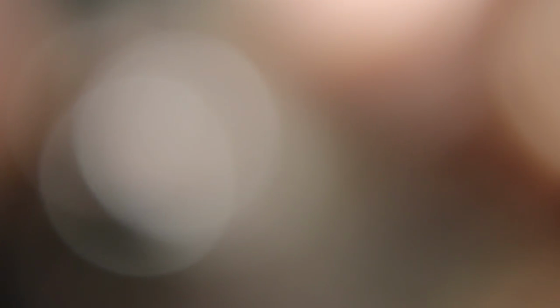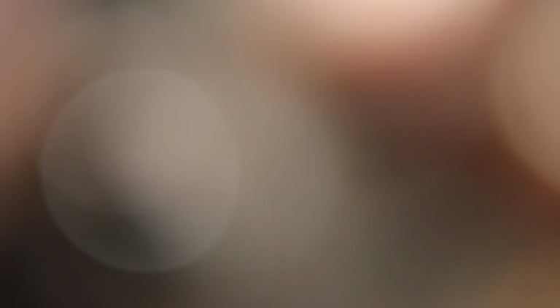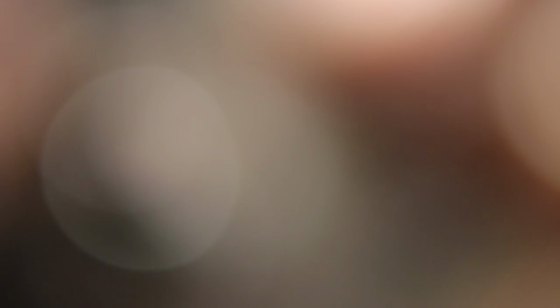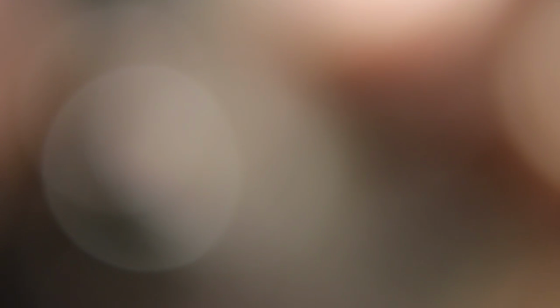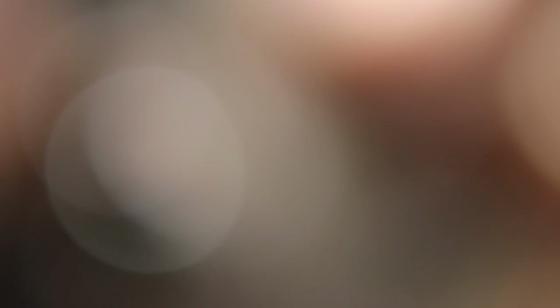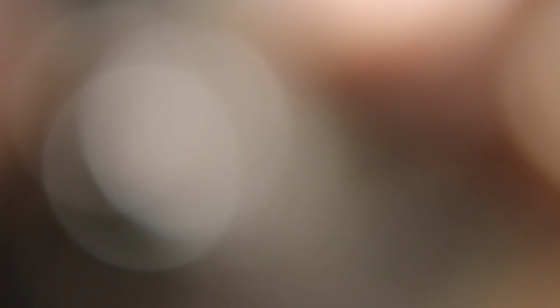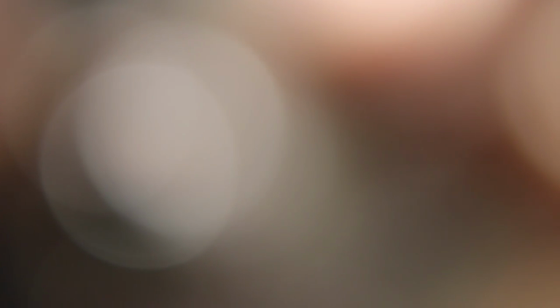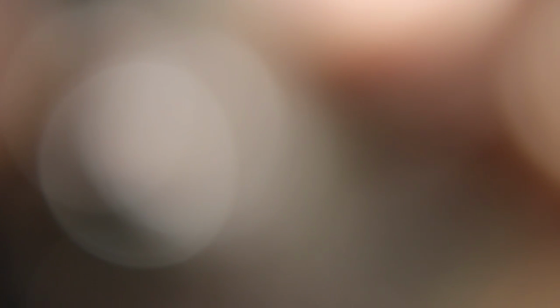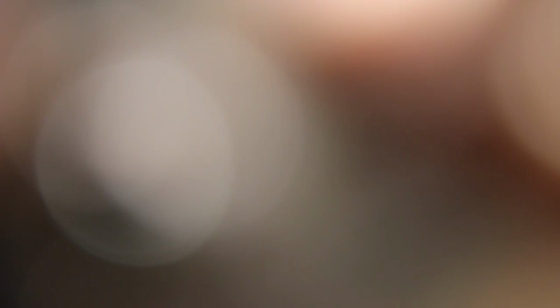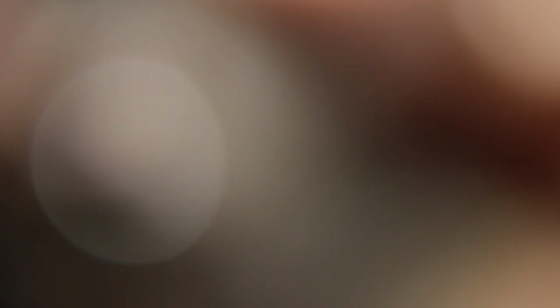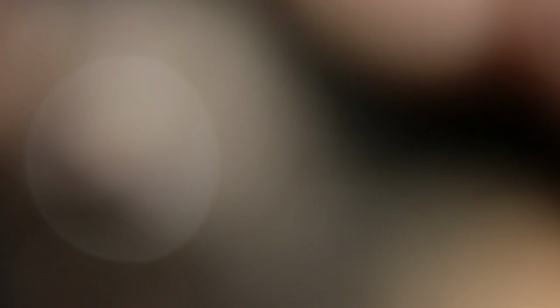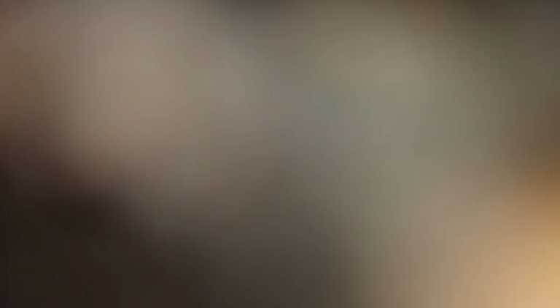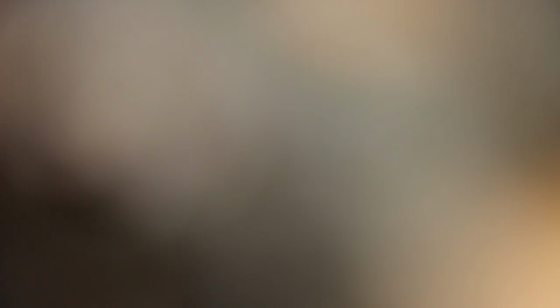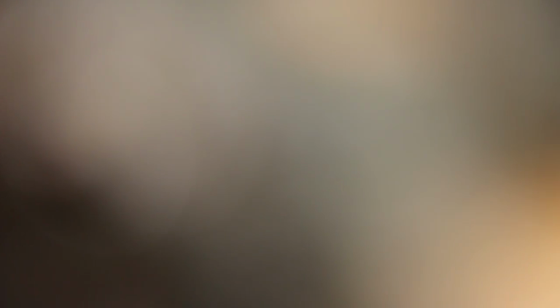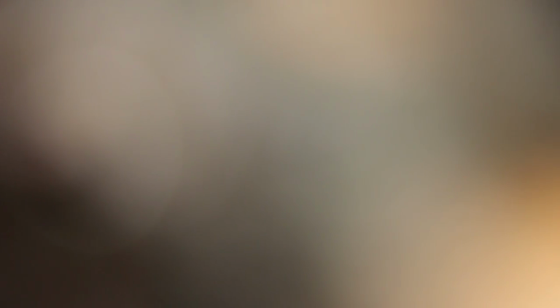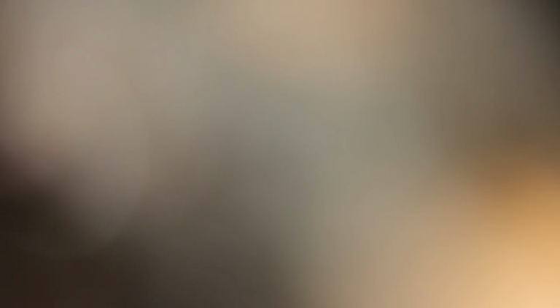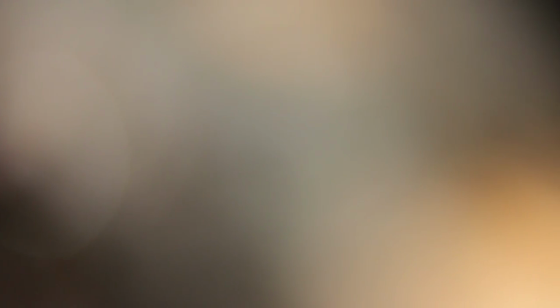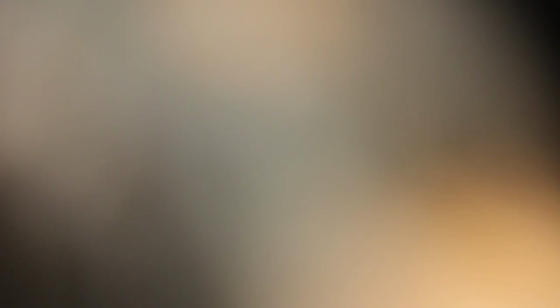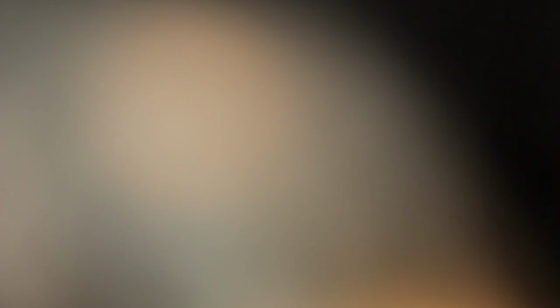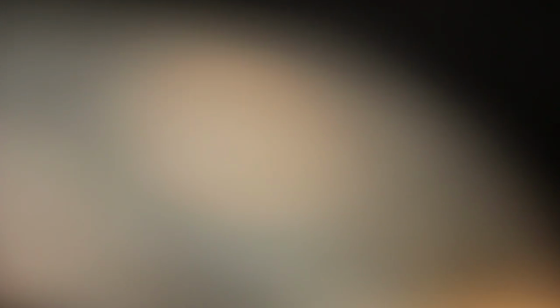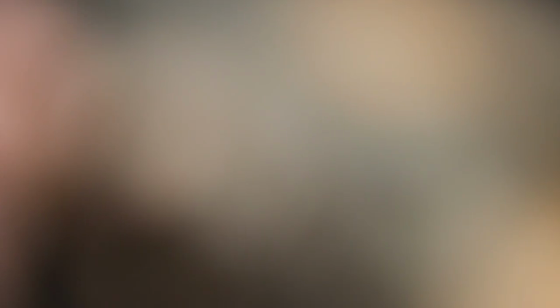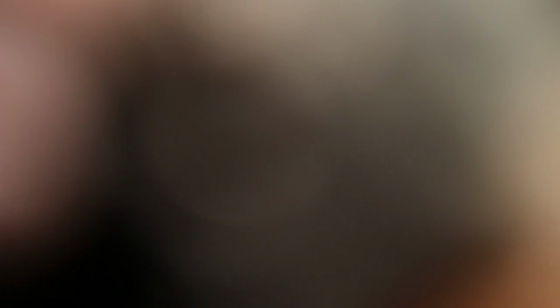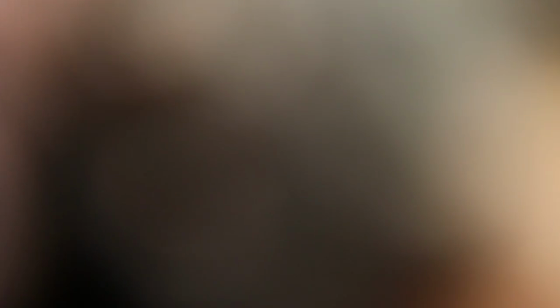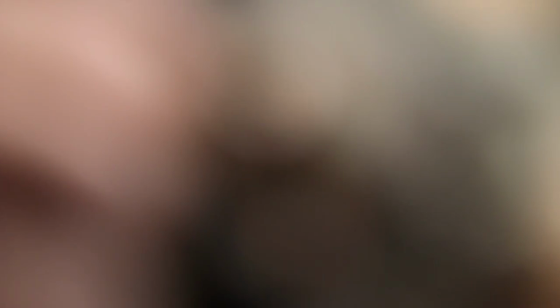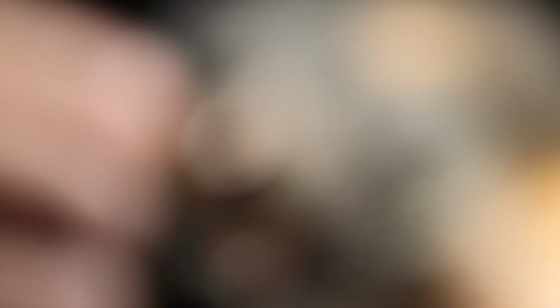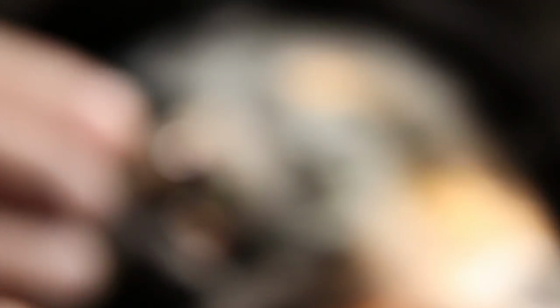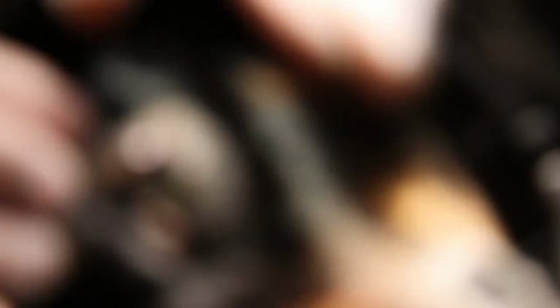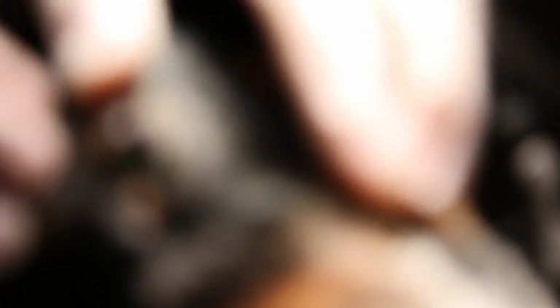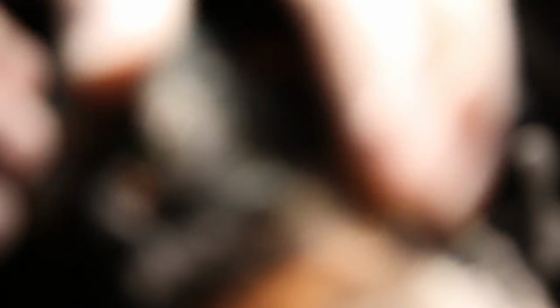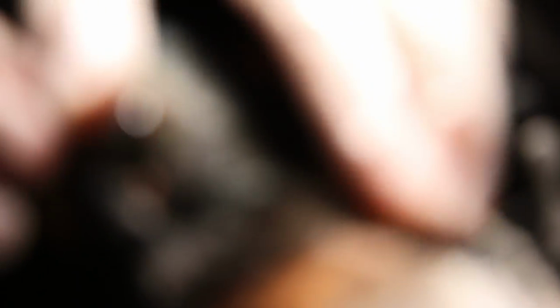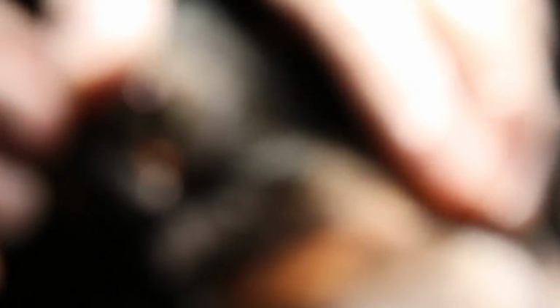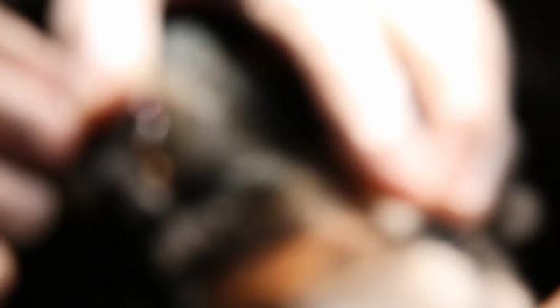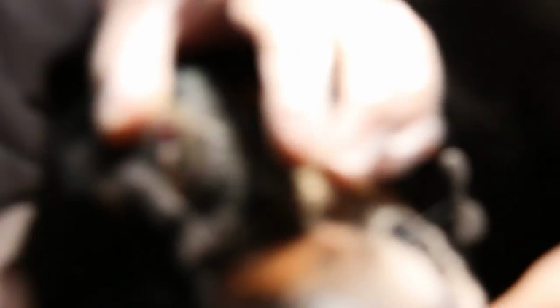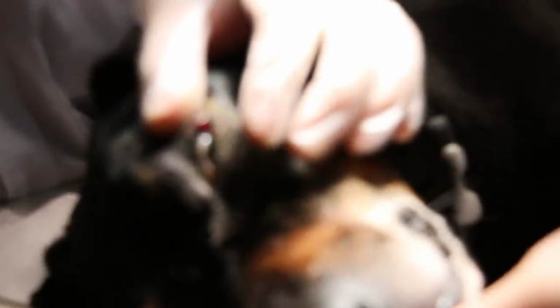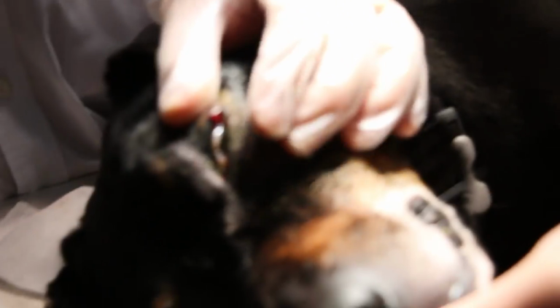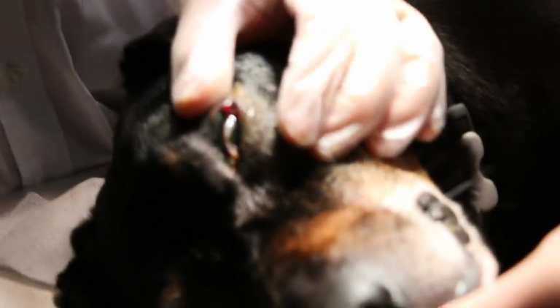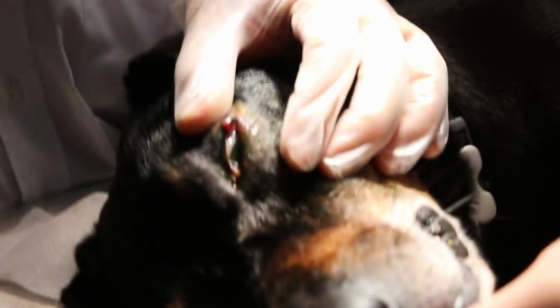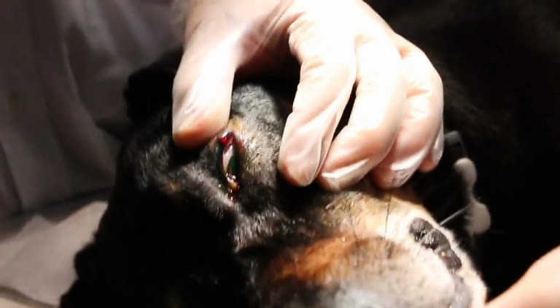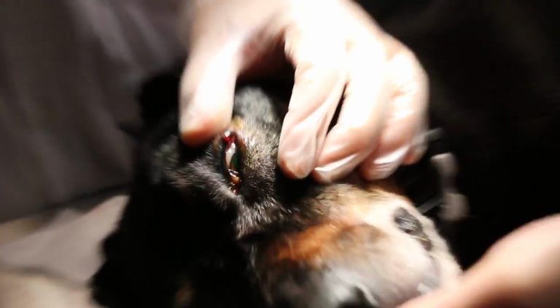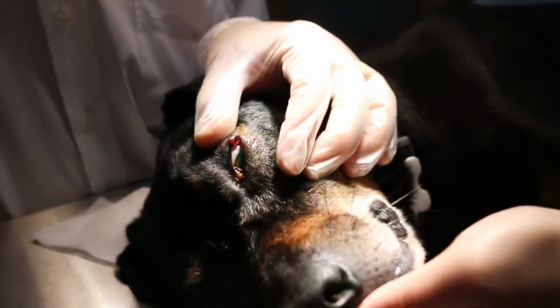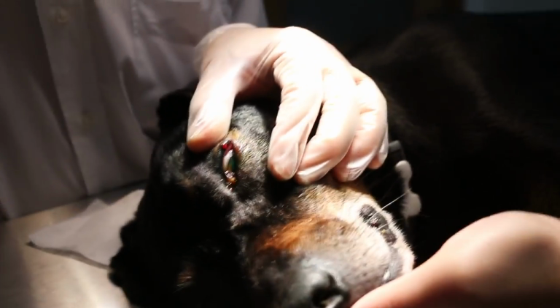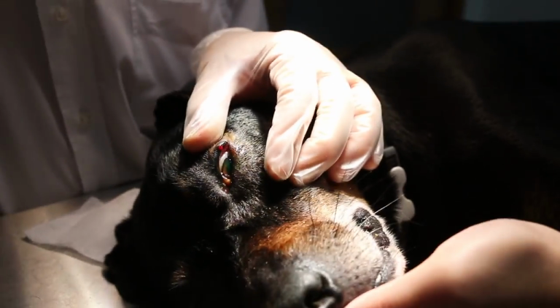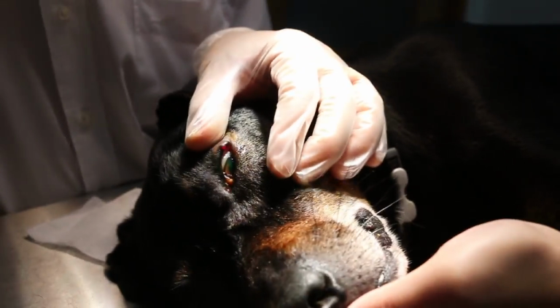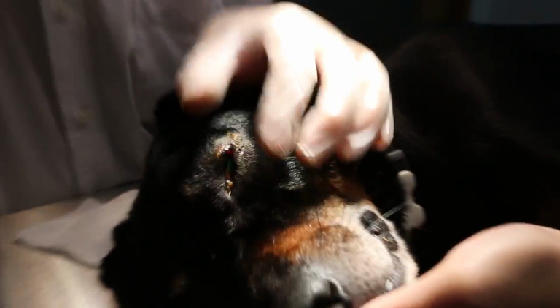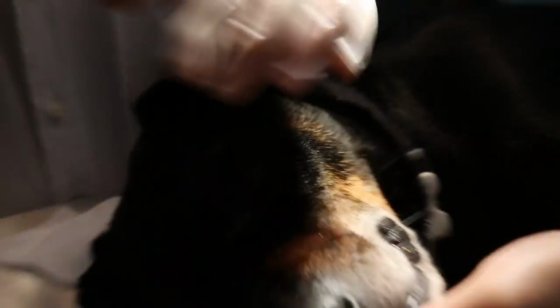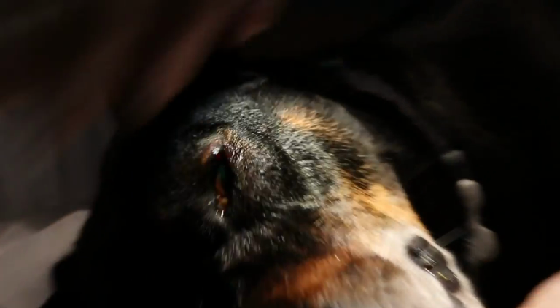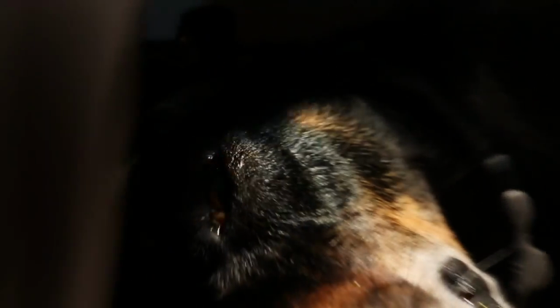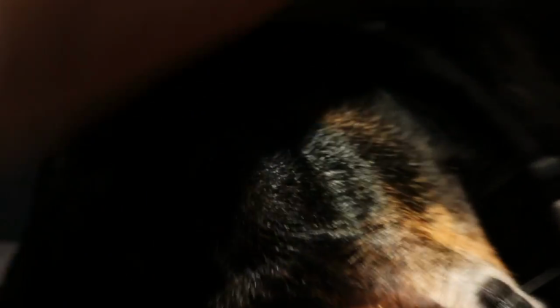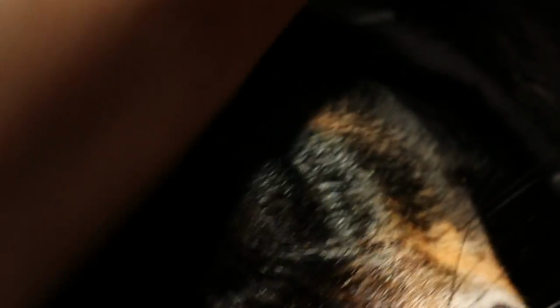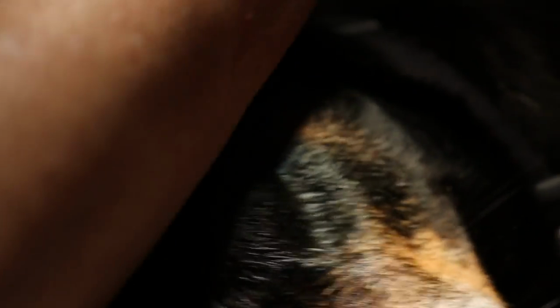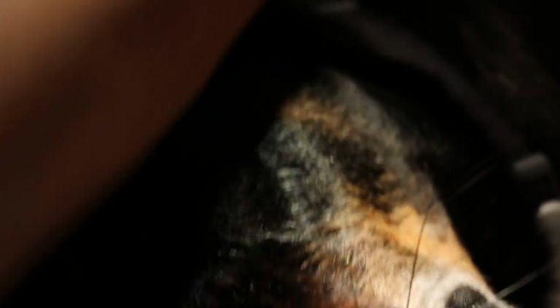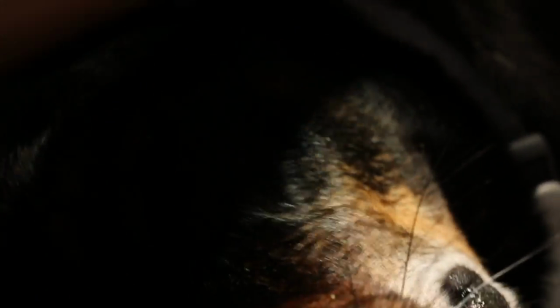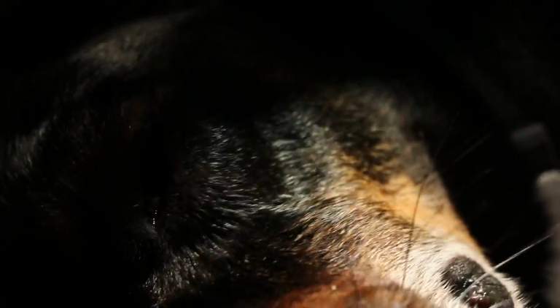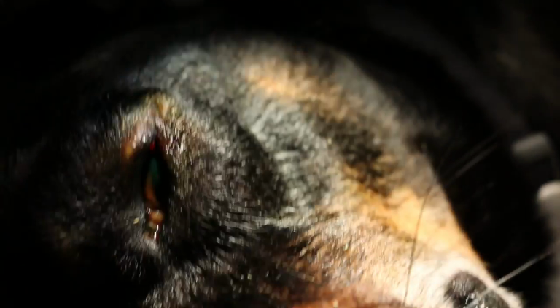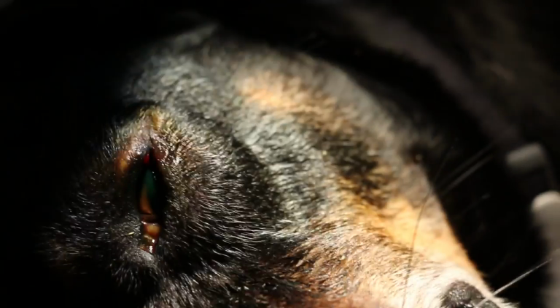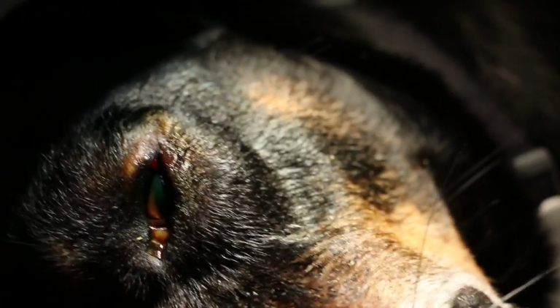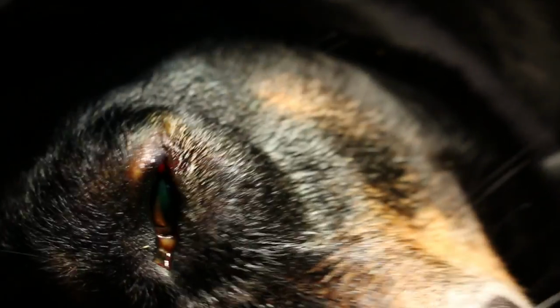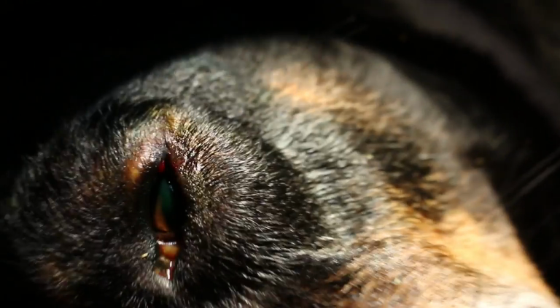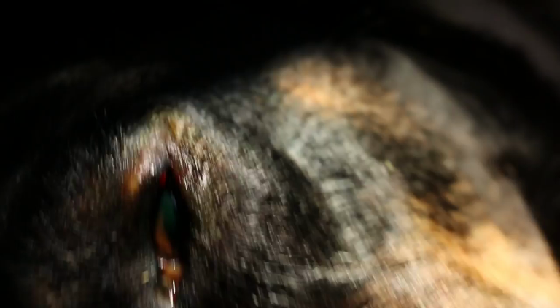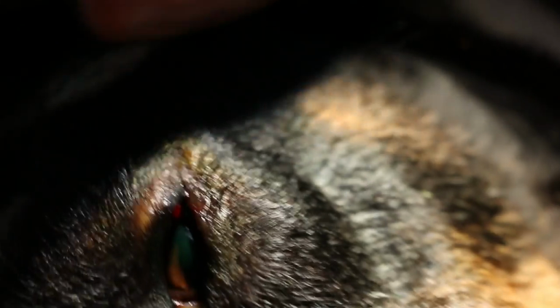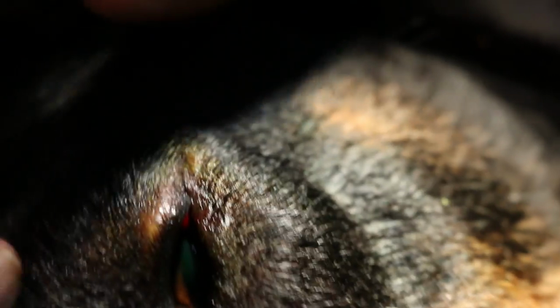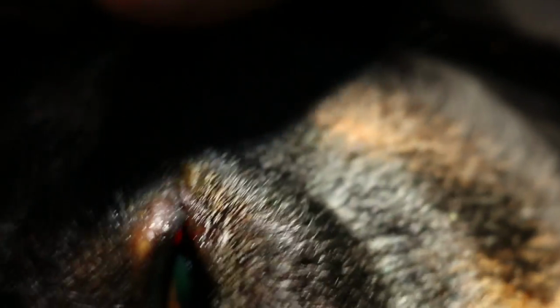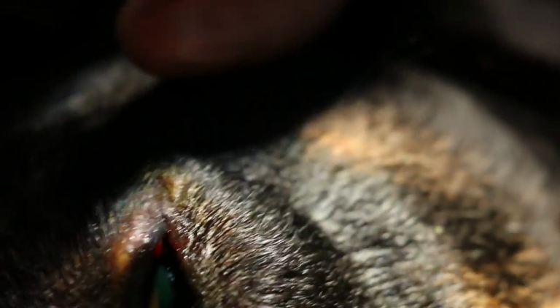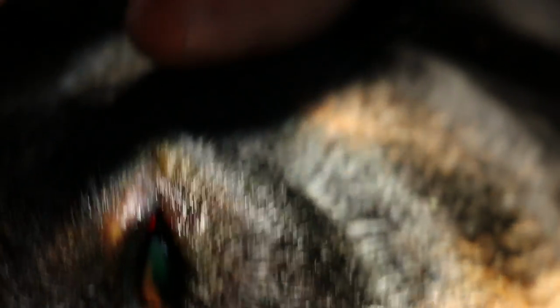Now what causes this cornea ulcer, we don't know, but one of the possibilities is this gland — the Meibomian gland — tumour.